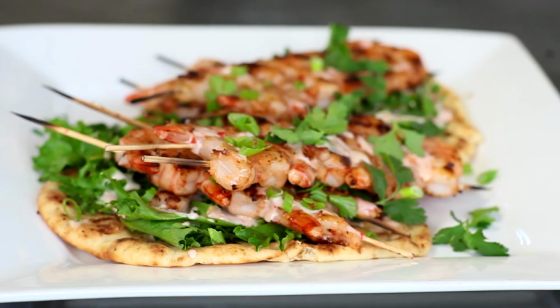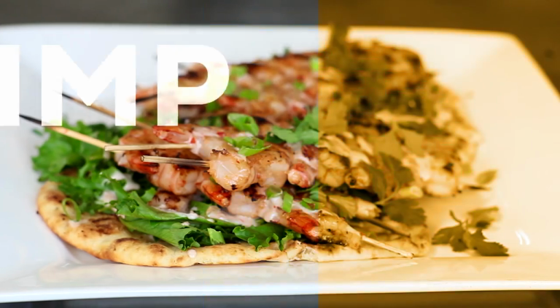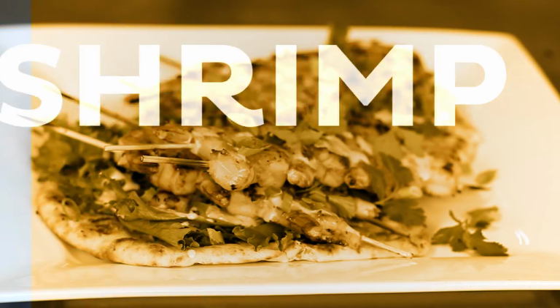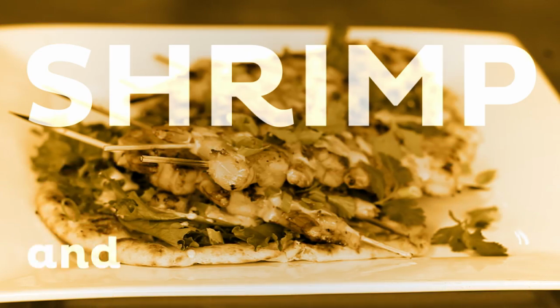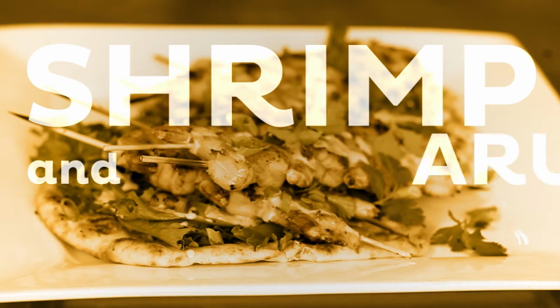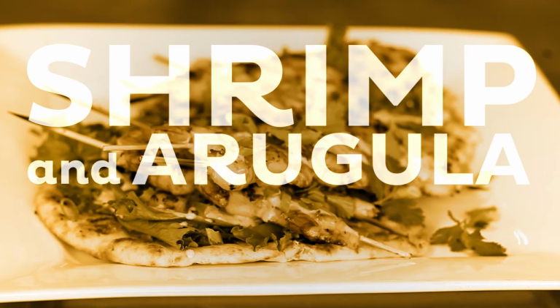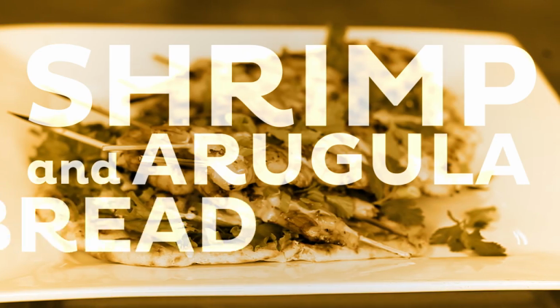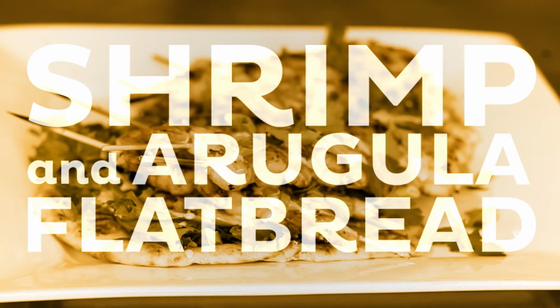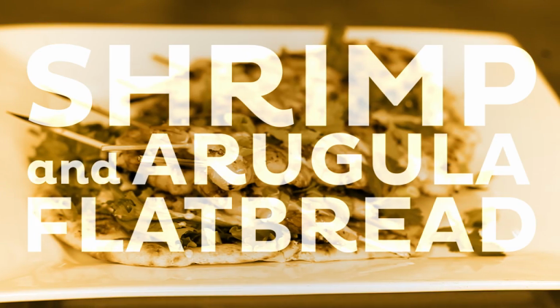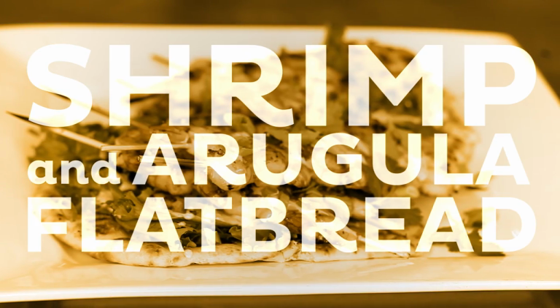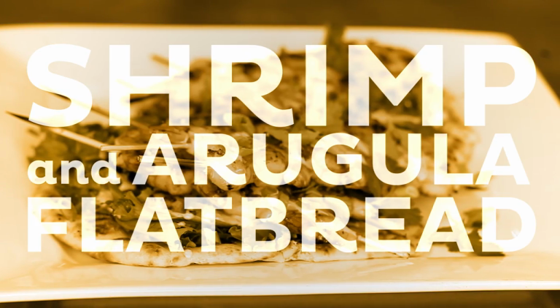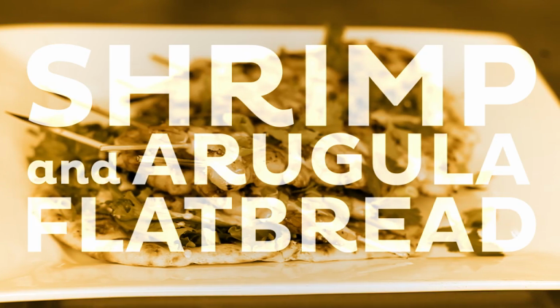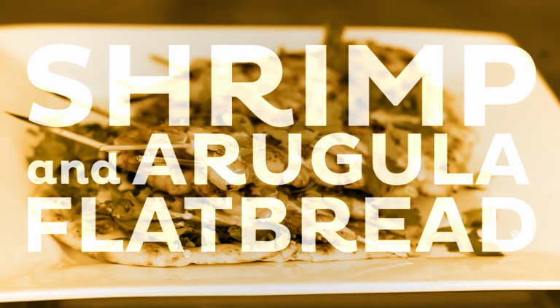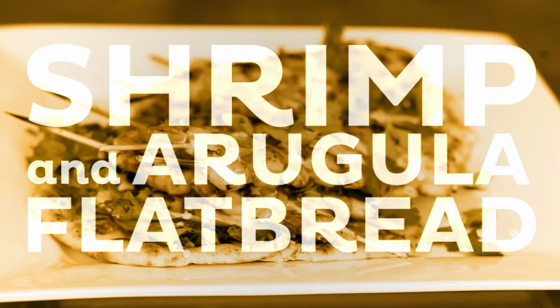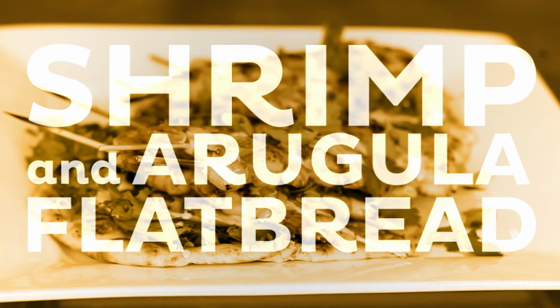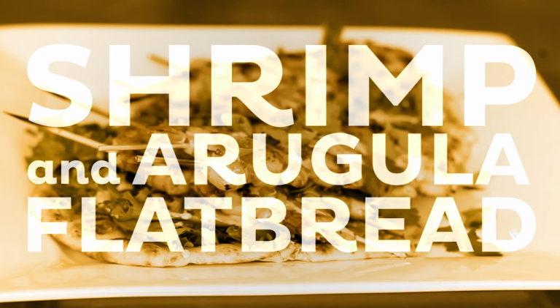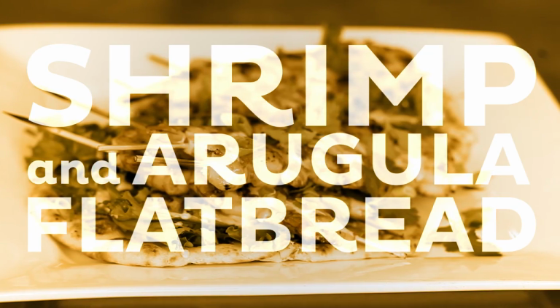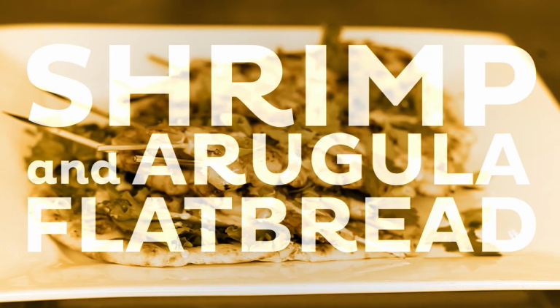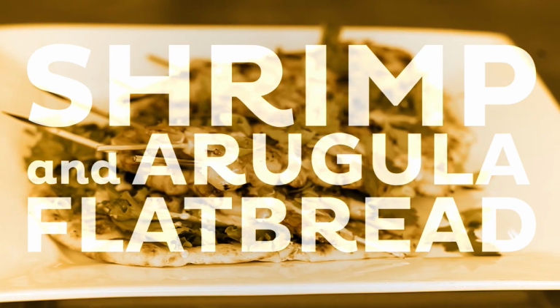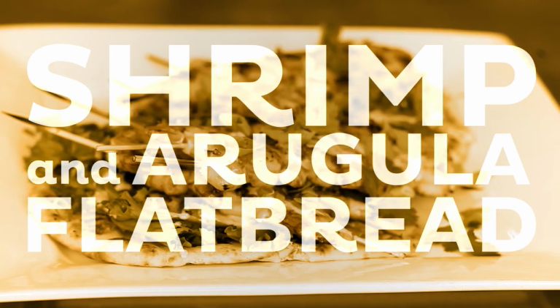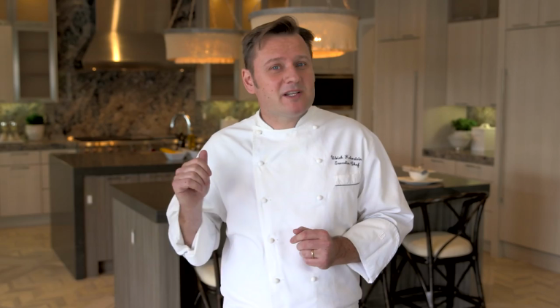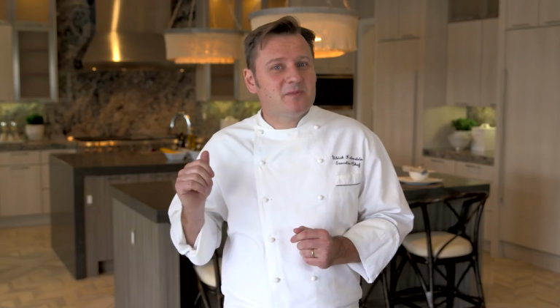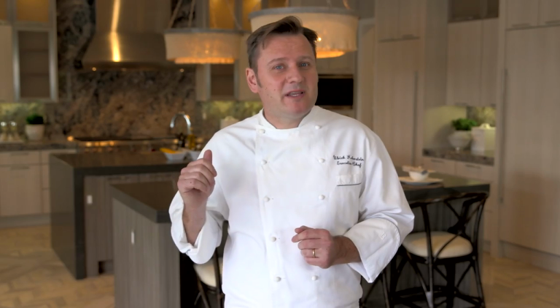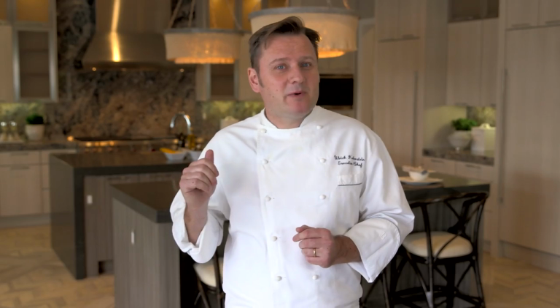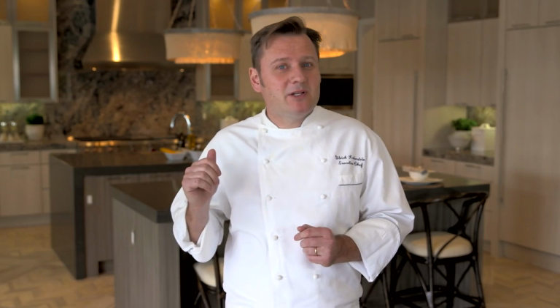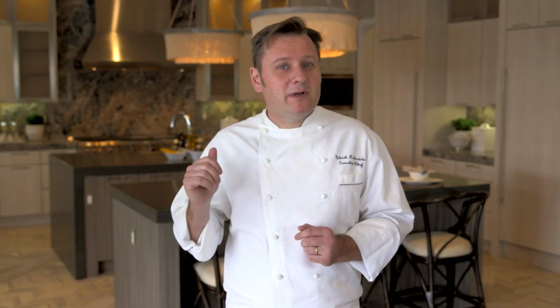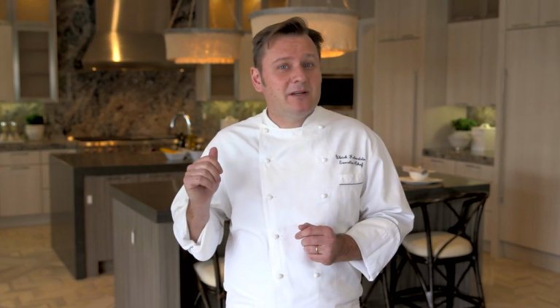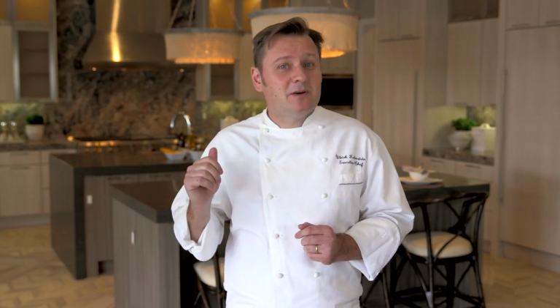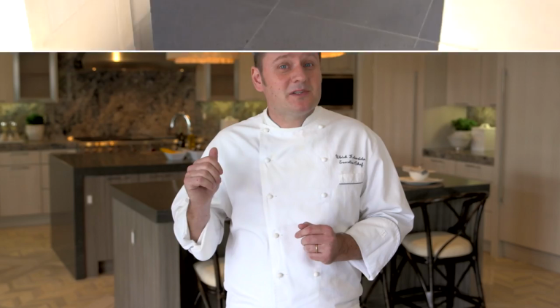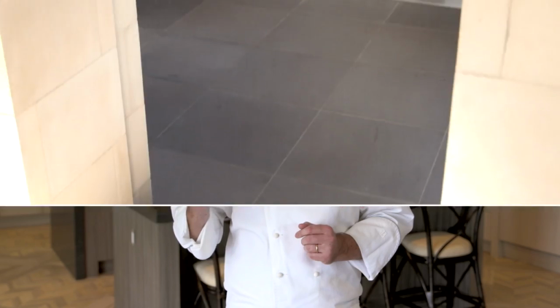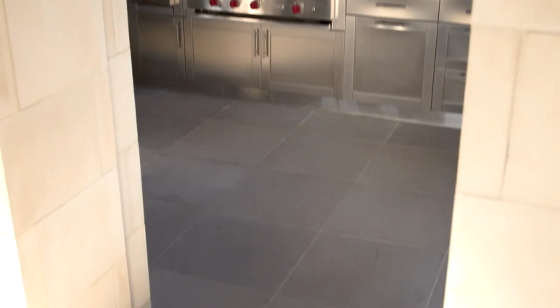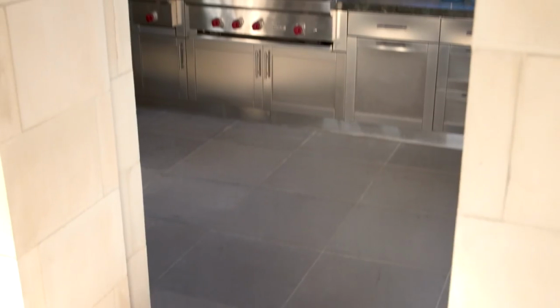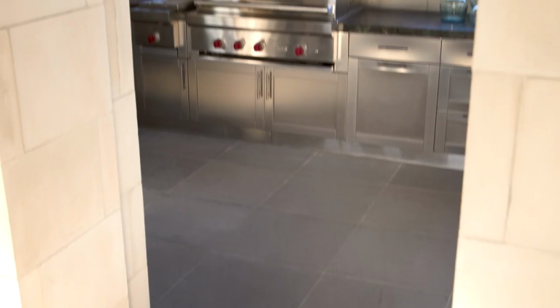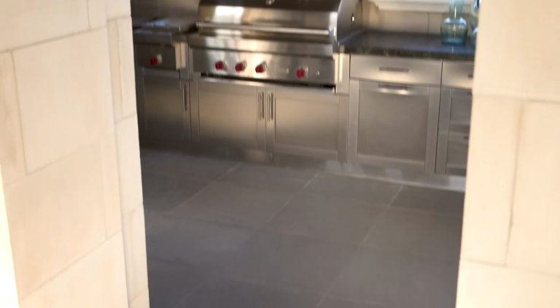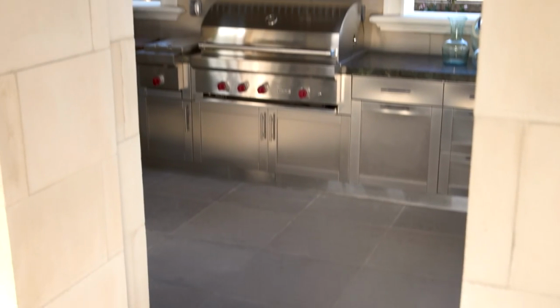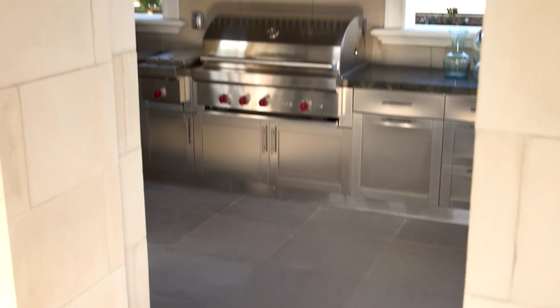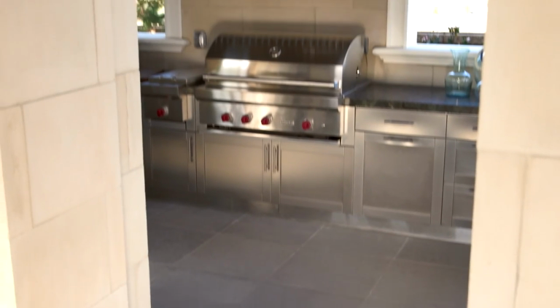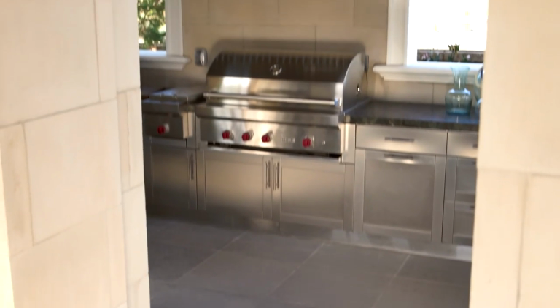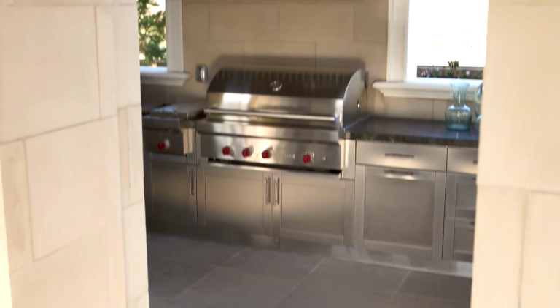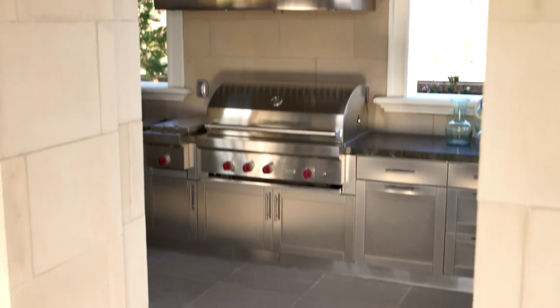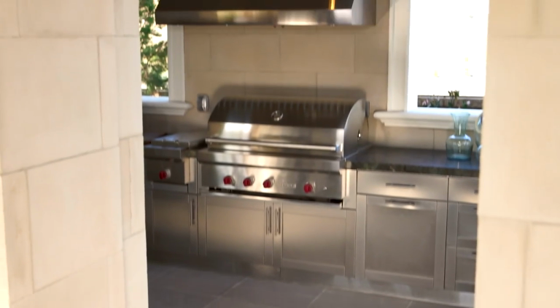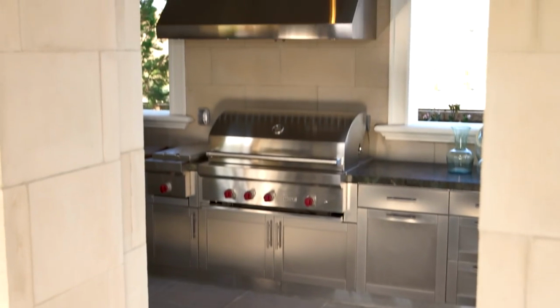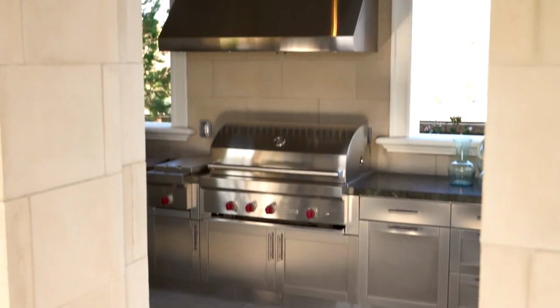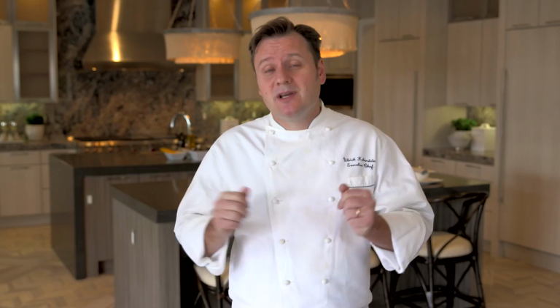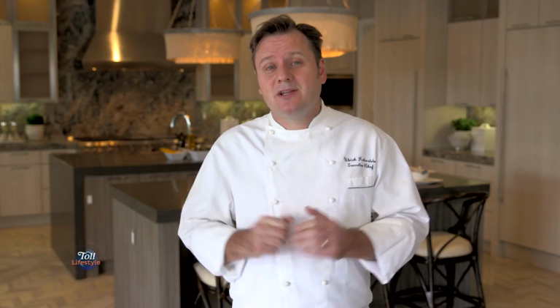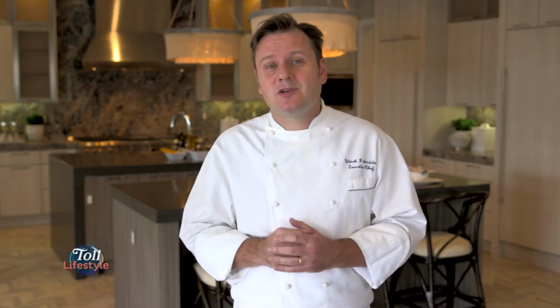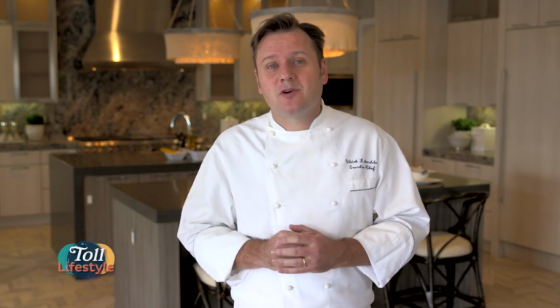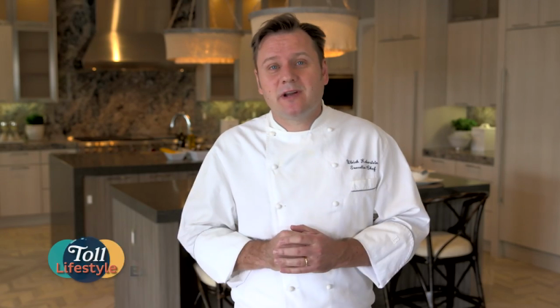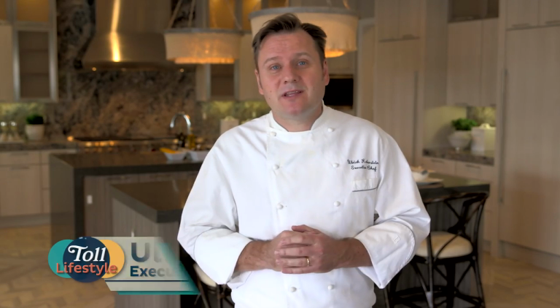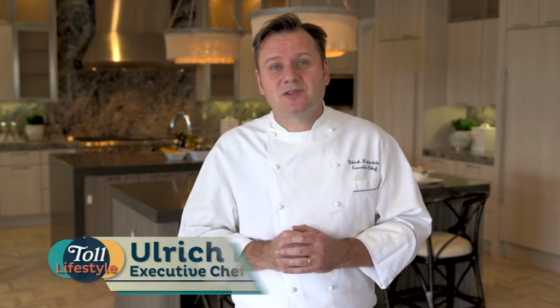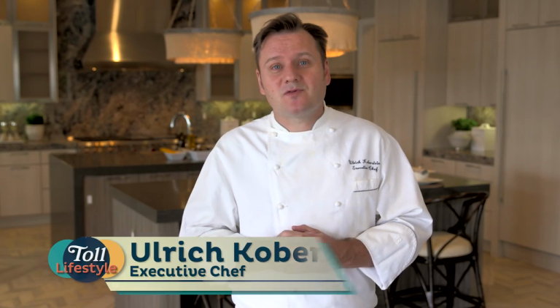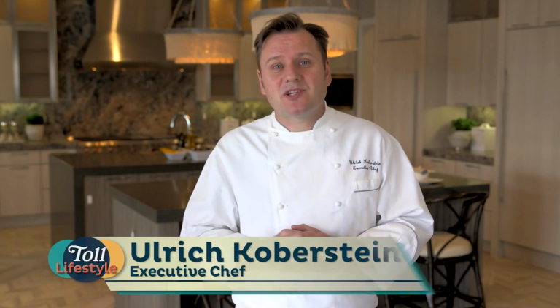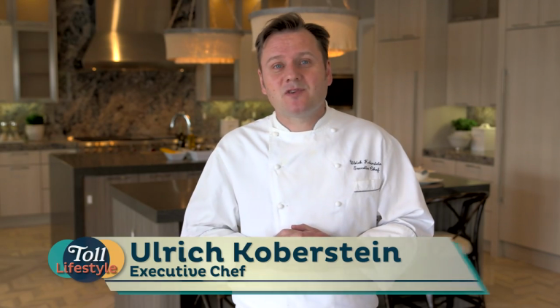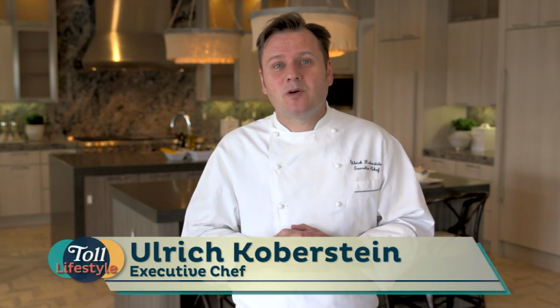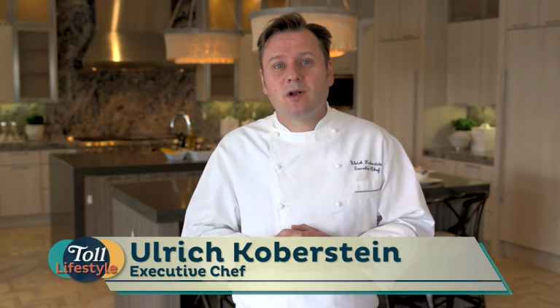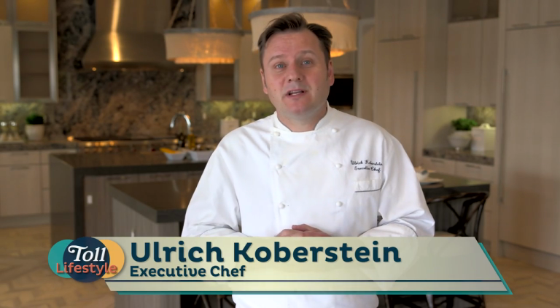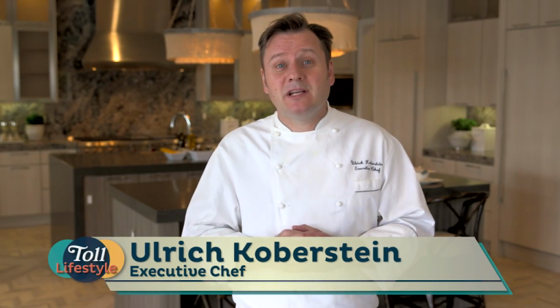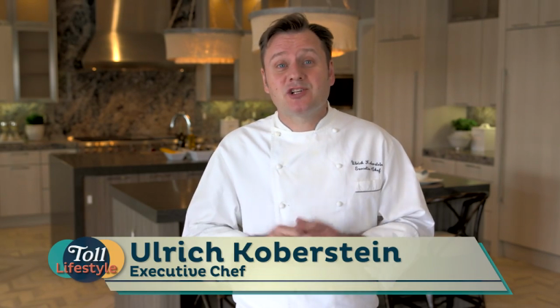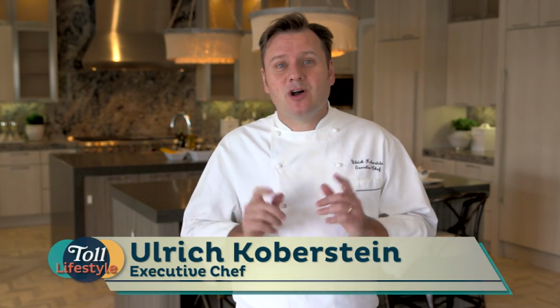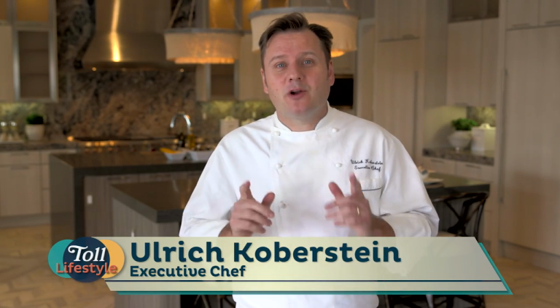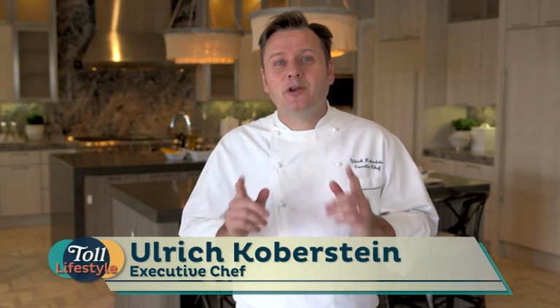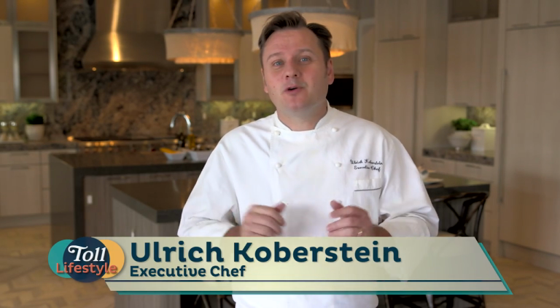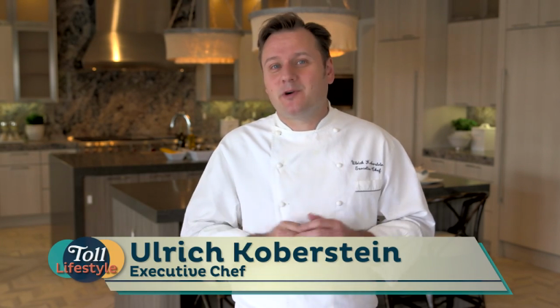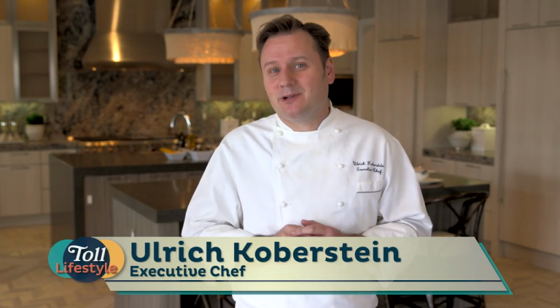Shrimp and arugula flatbread. Sounds like a recipe that we do indoors. However, today we're going to go outdoors to create this restaurant-quality dish on your grill.